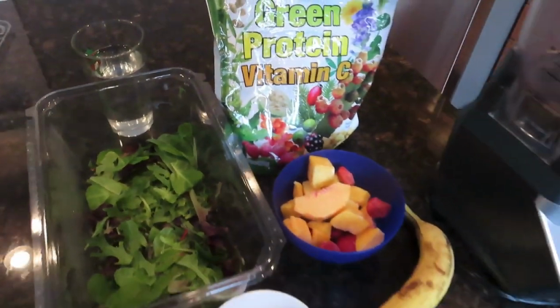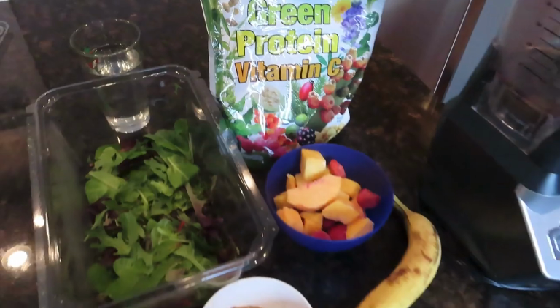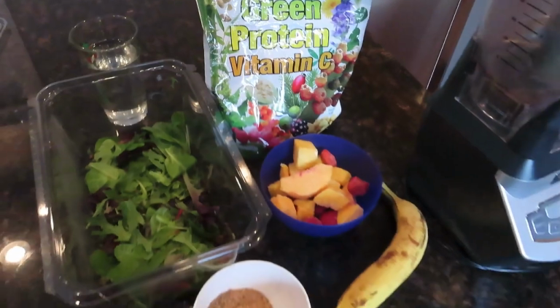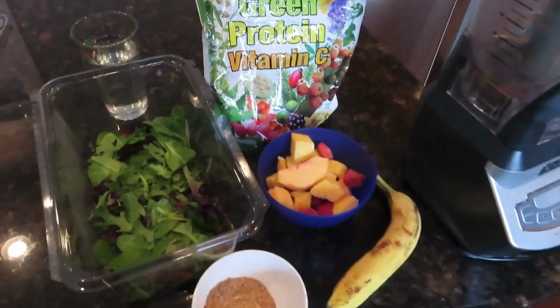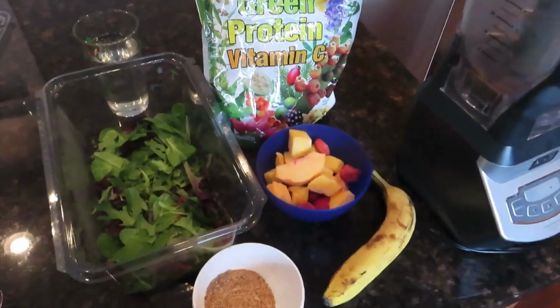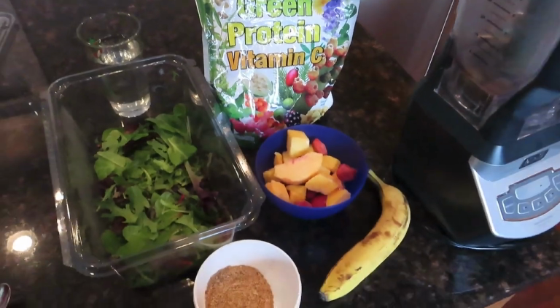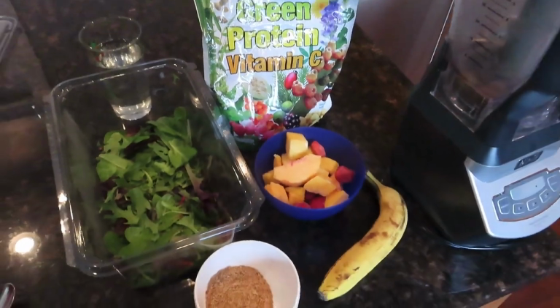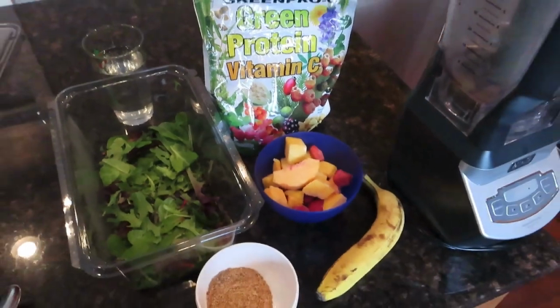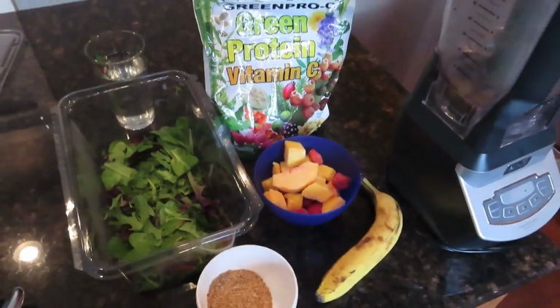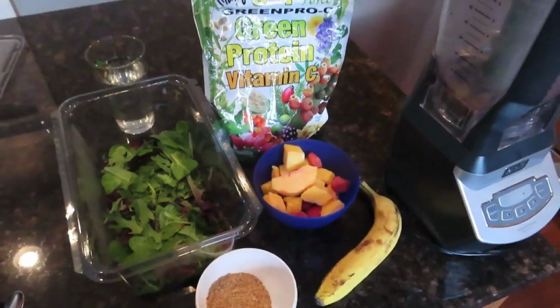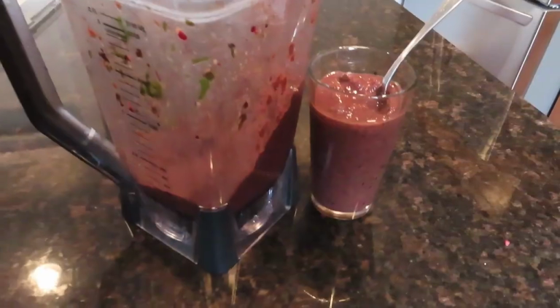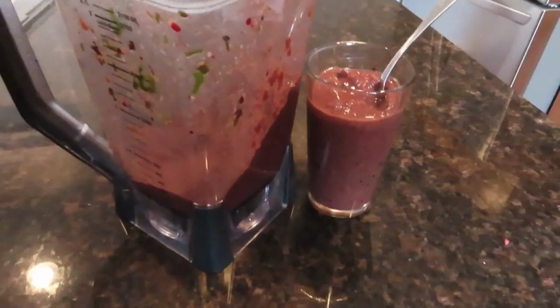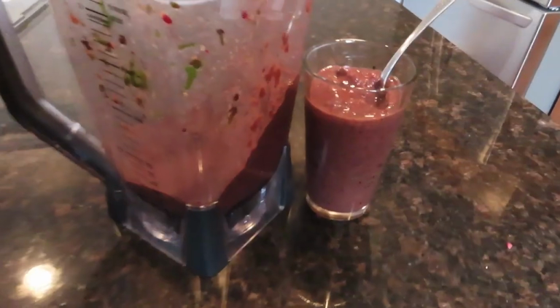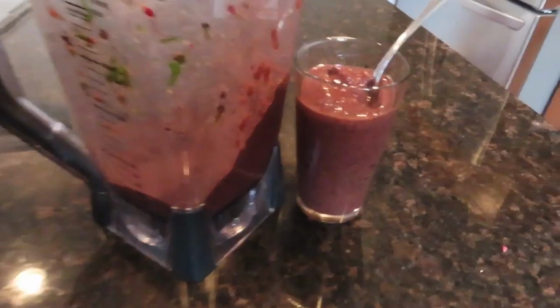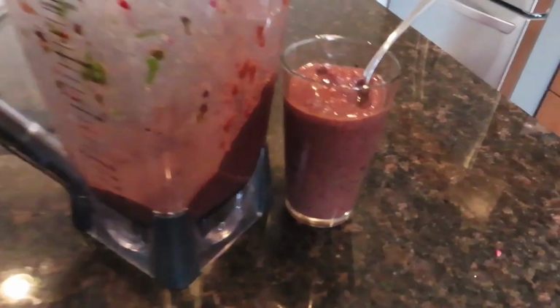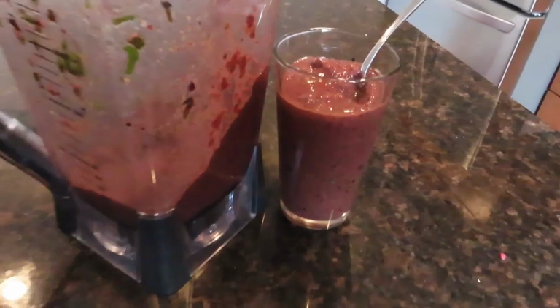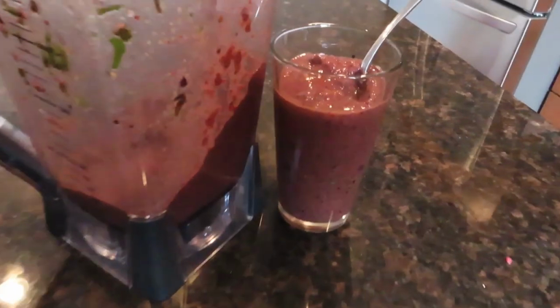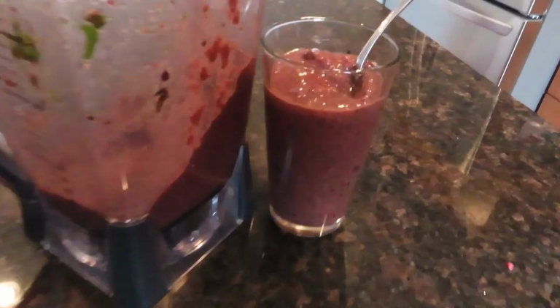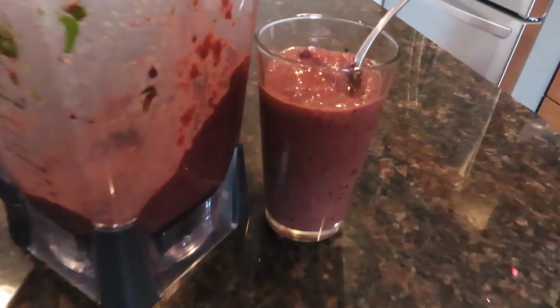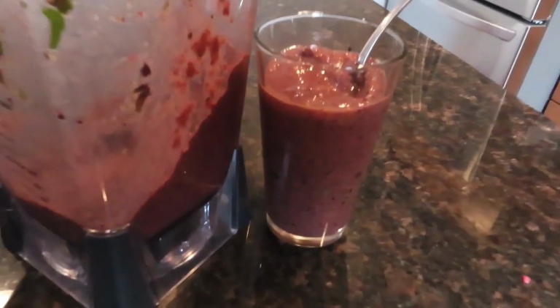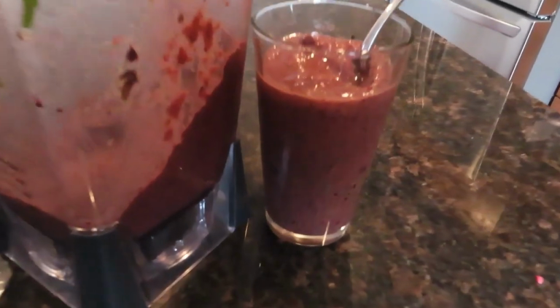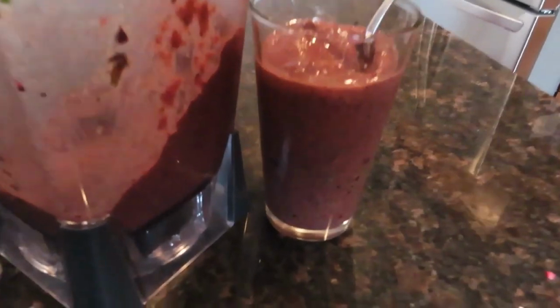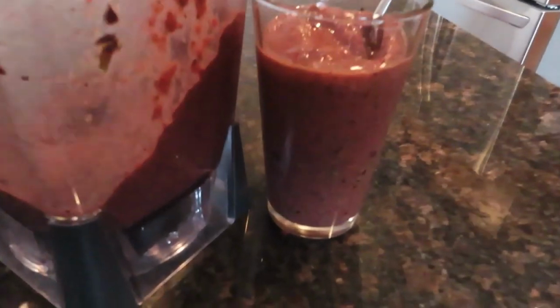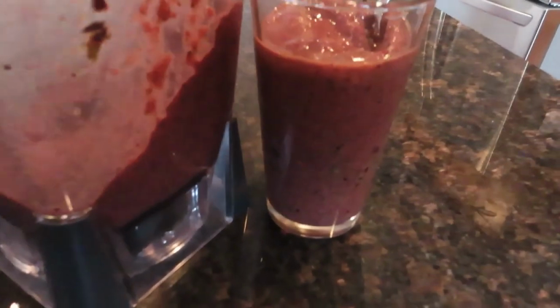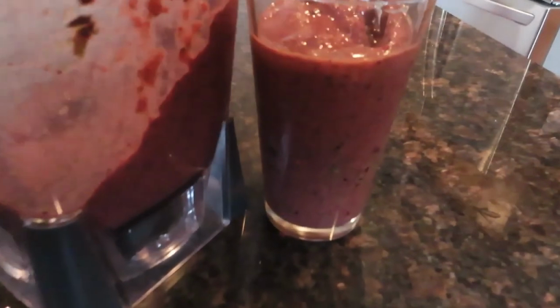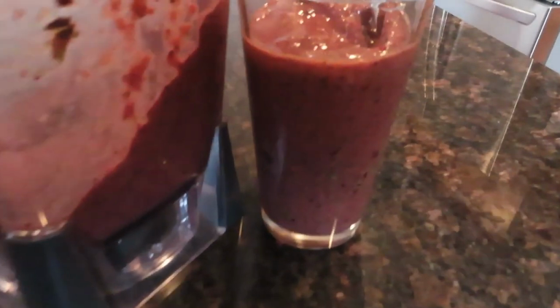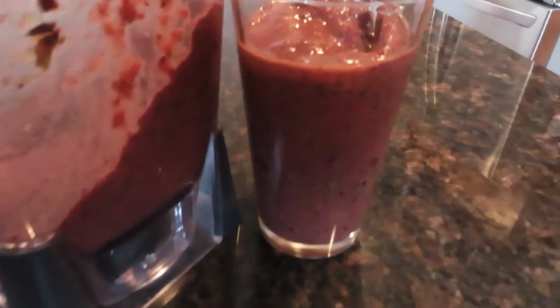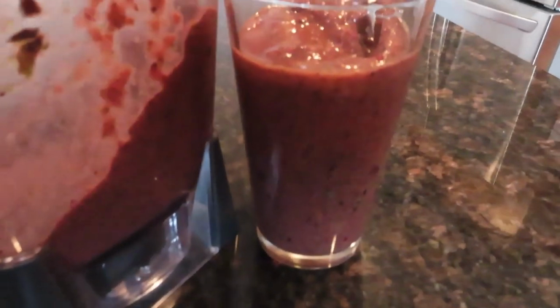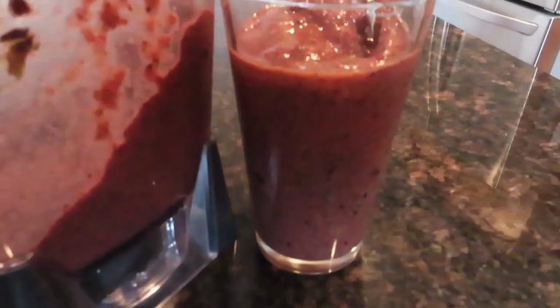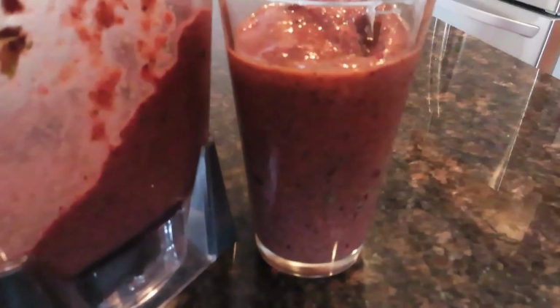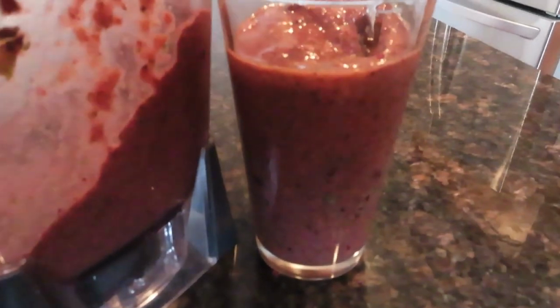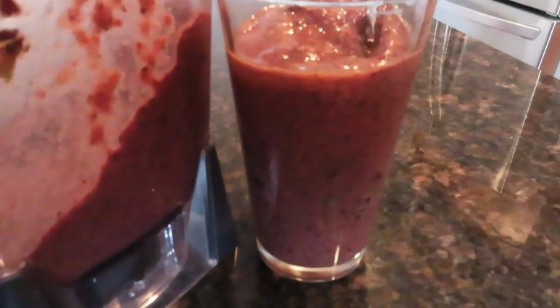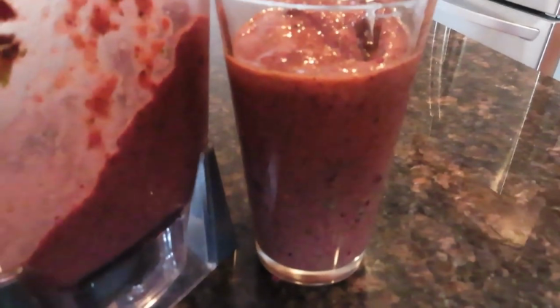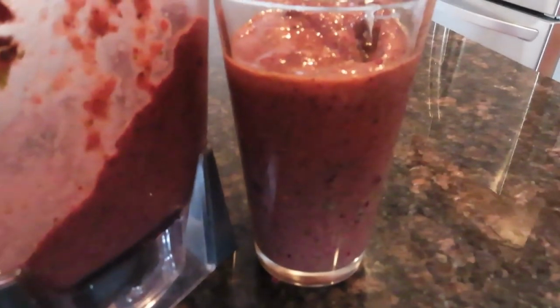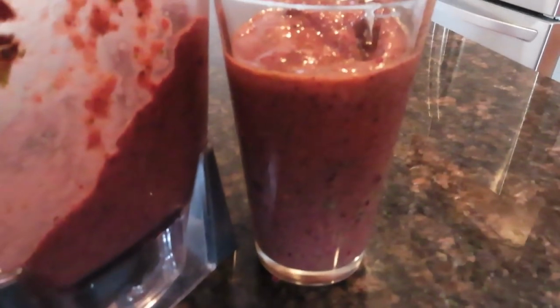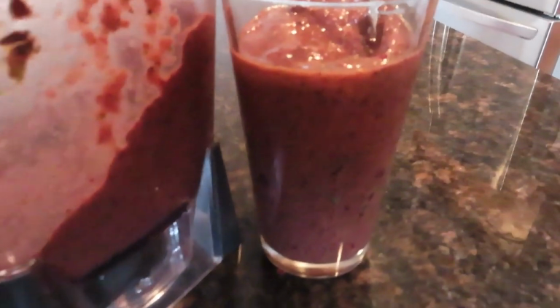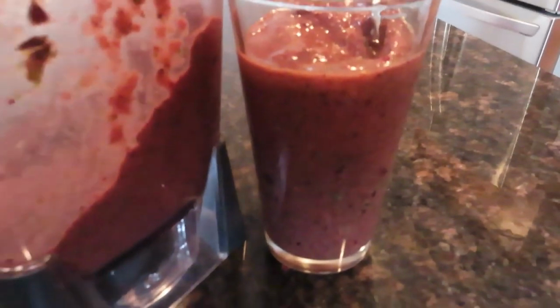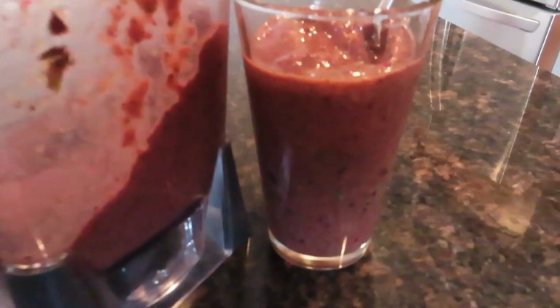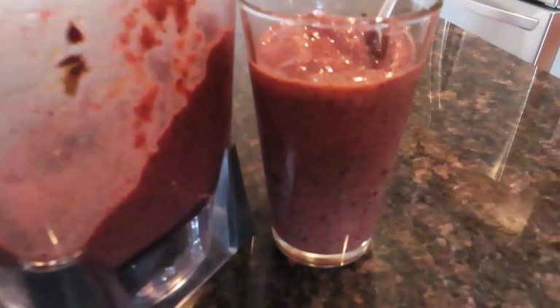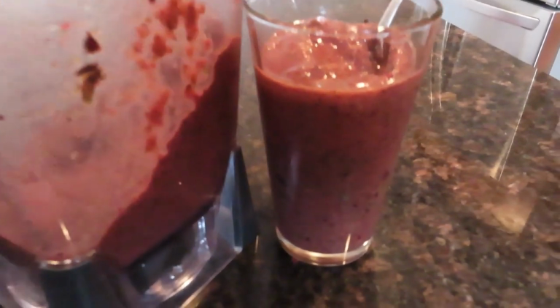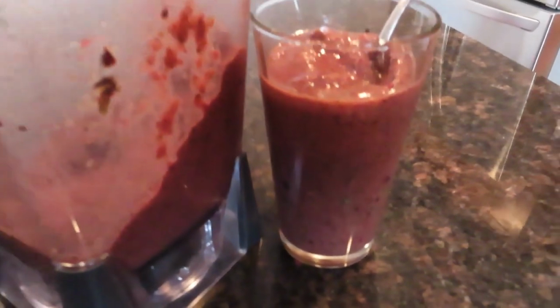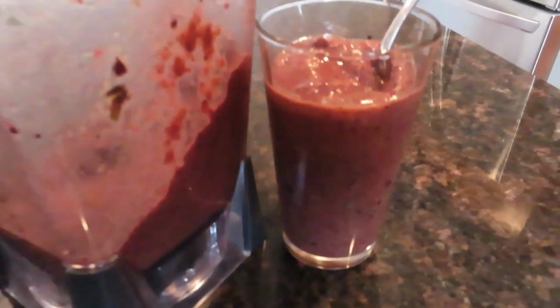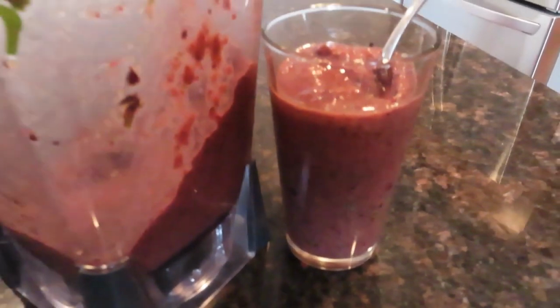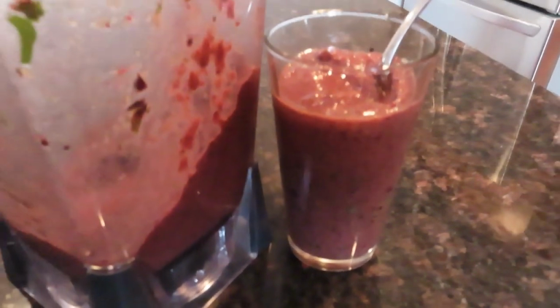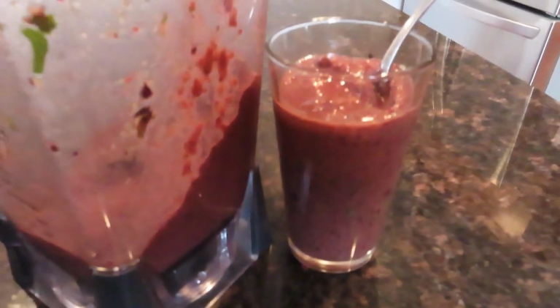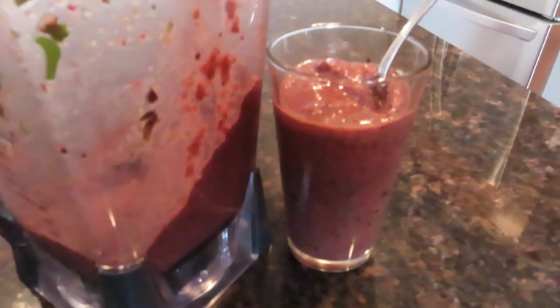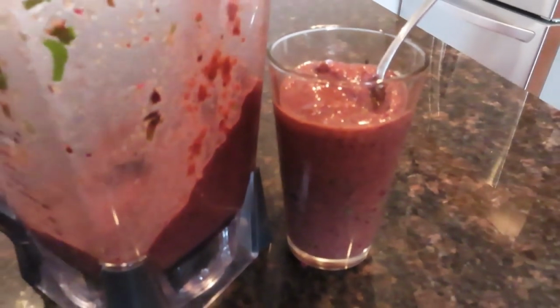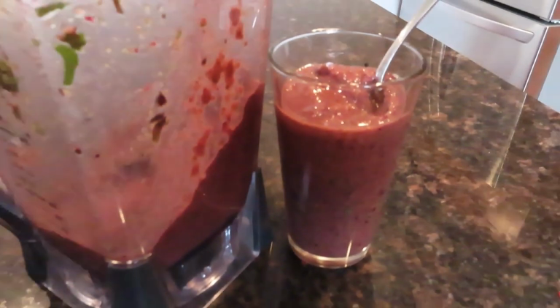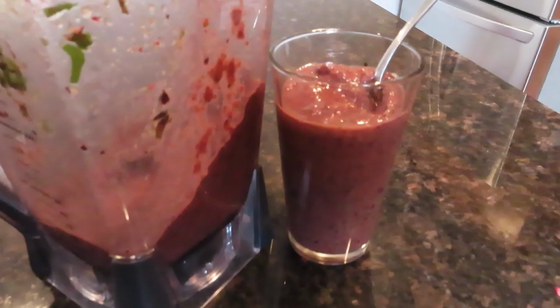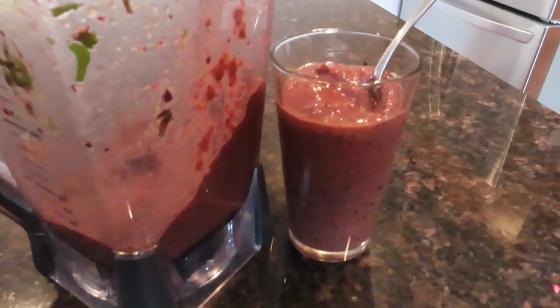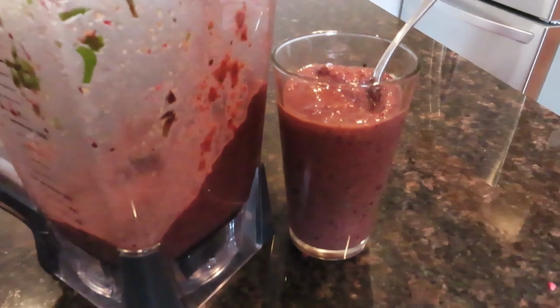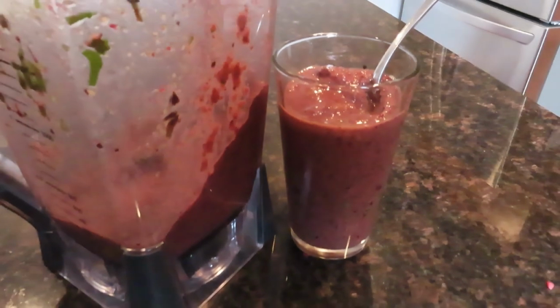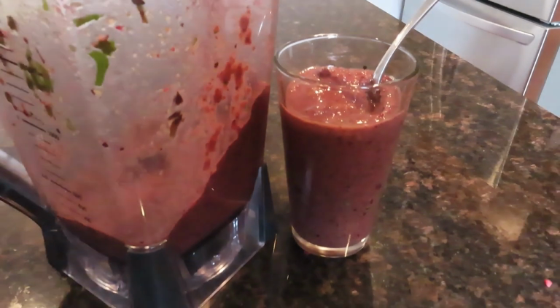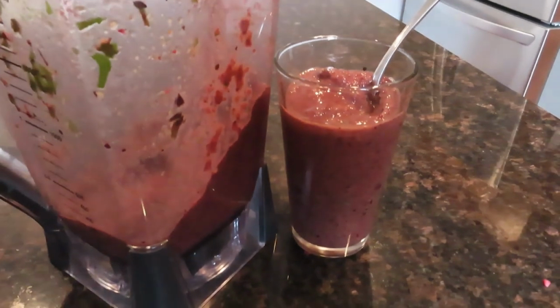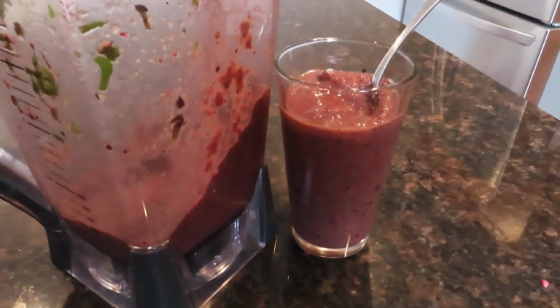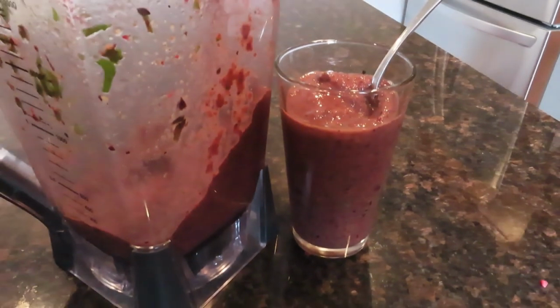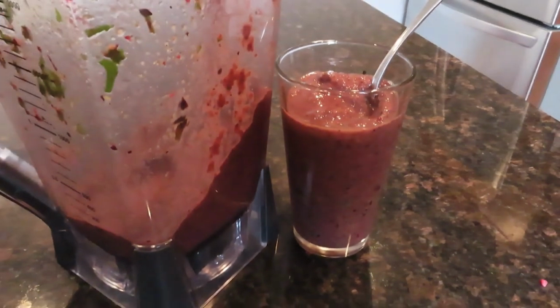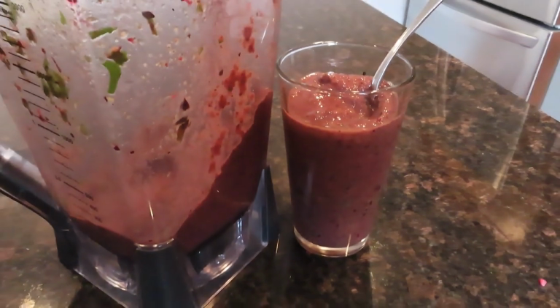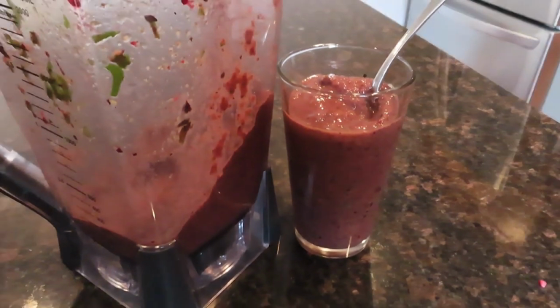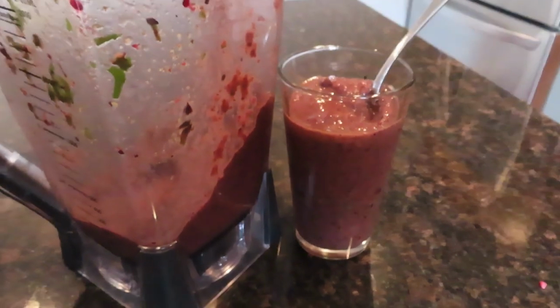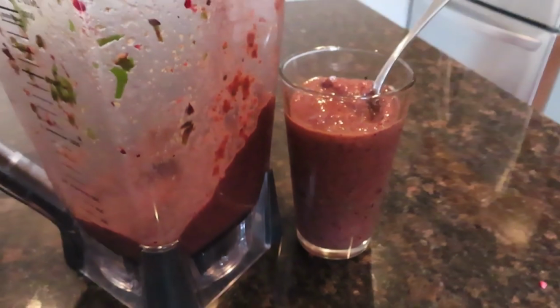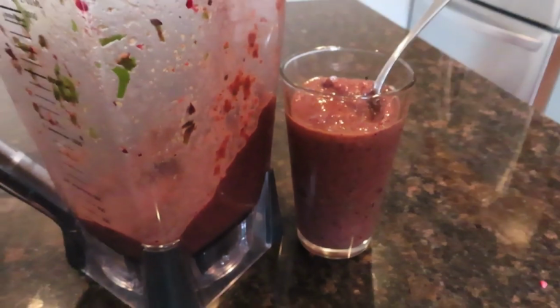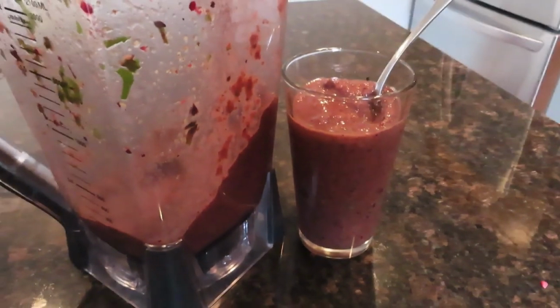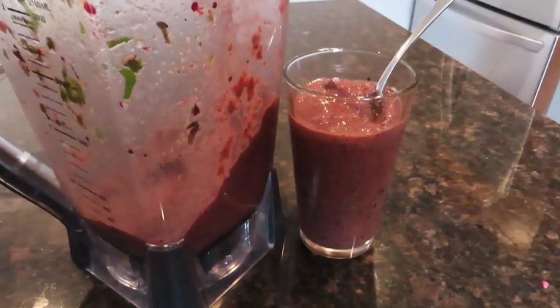That's a great smoothie, try that out. Thanks for watching everyone, give a thumbs up if you like the video, and we'll be back soon. Have a good day, bye!